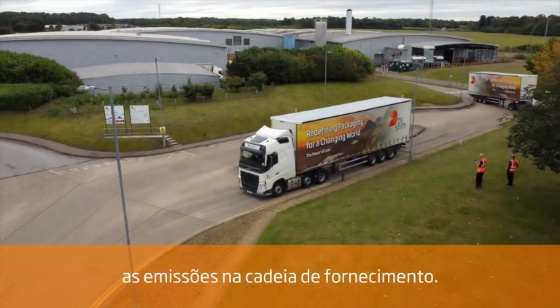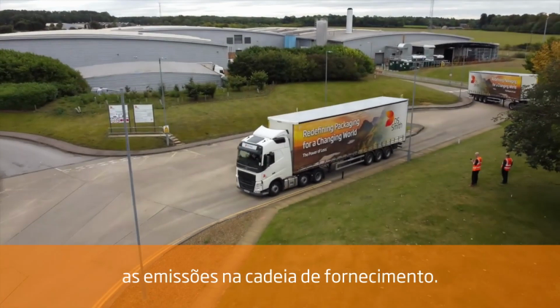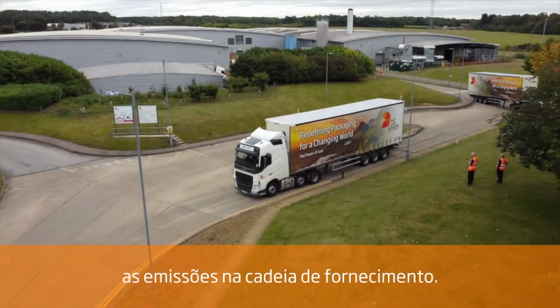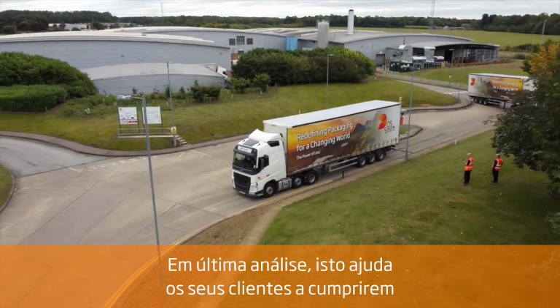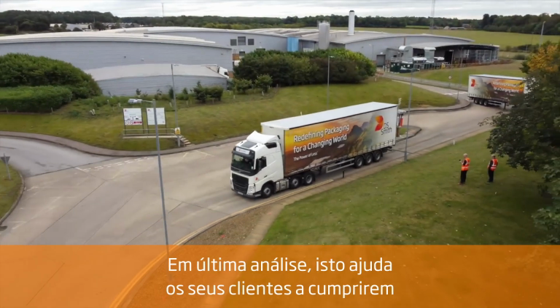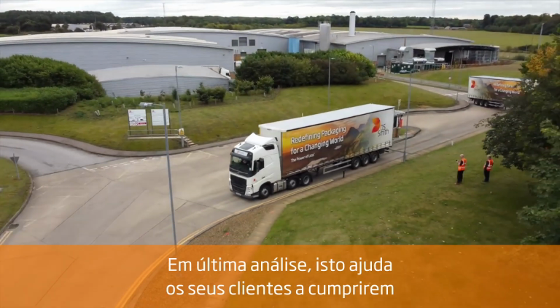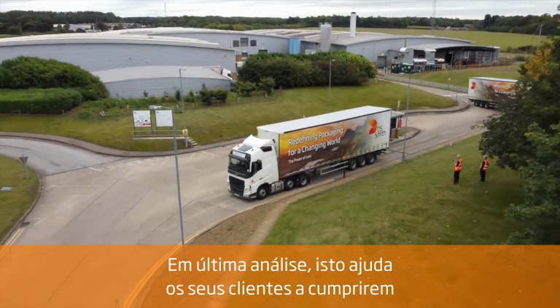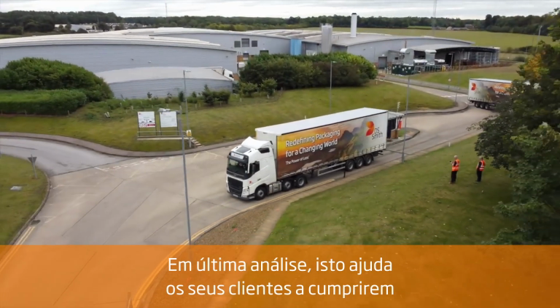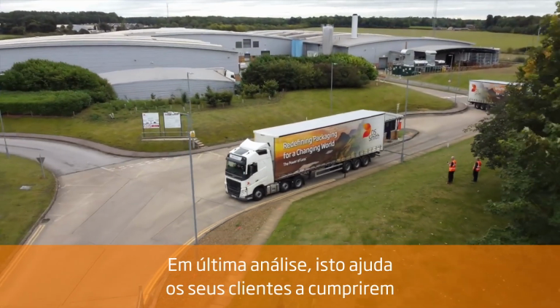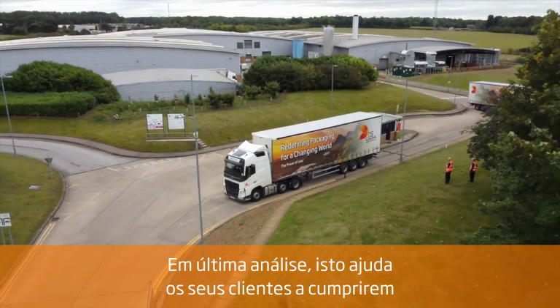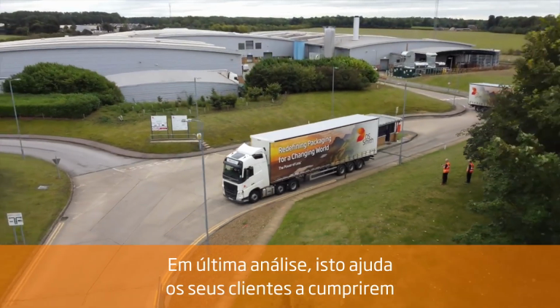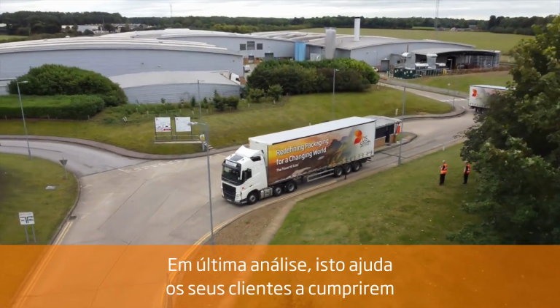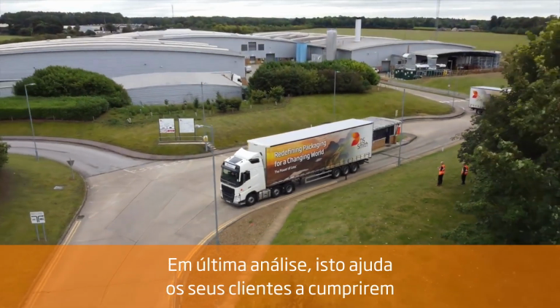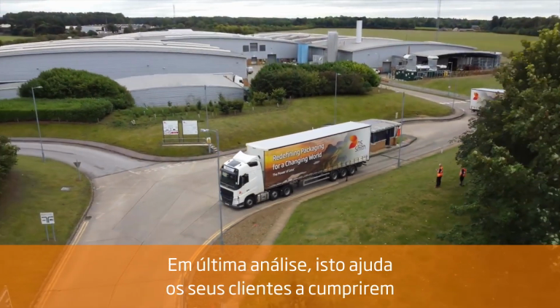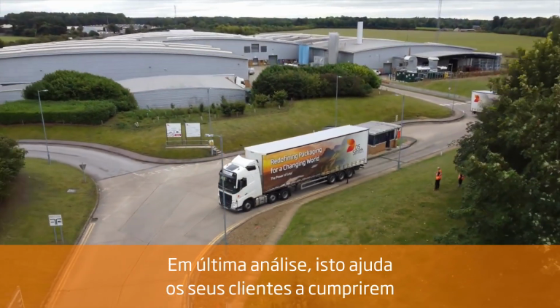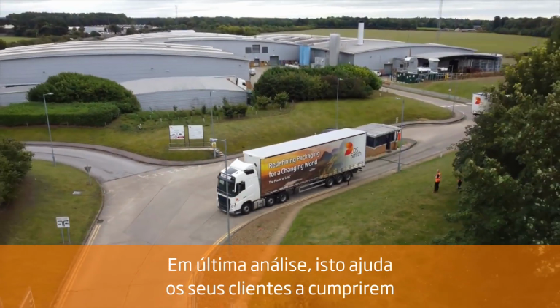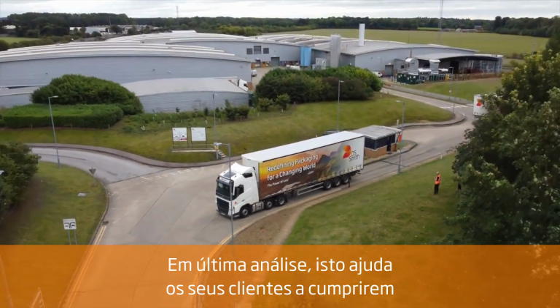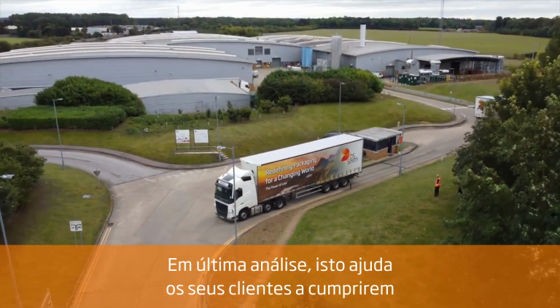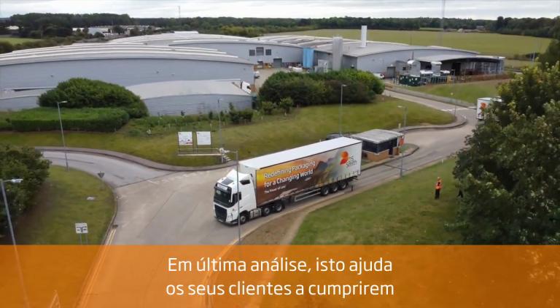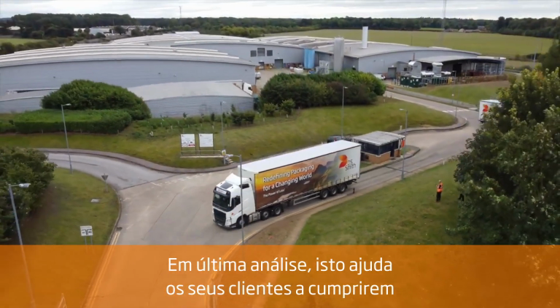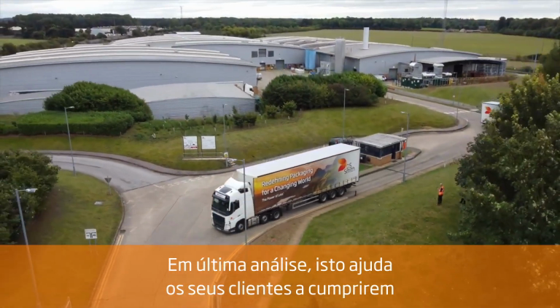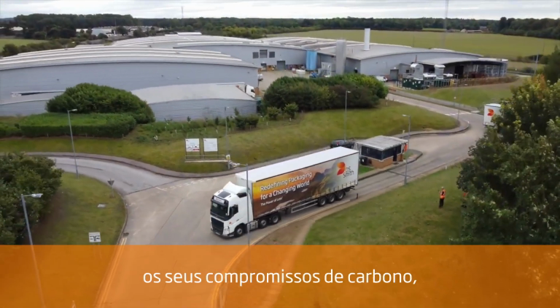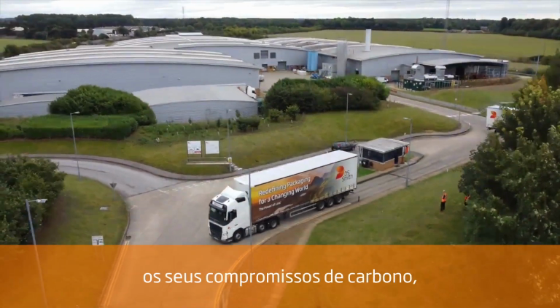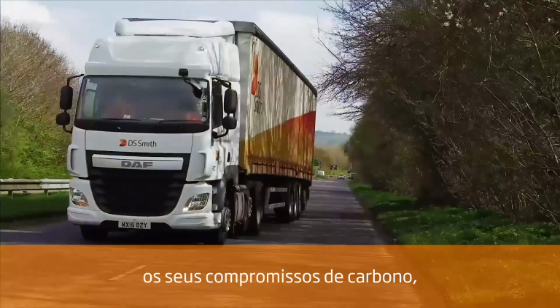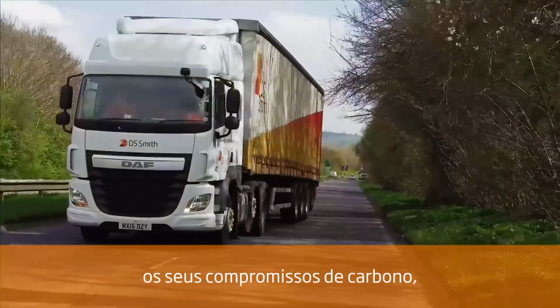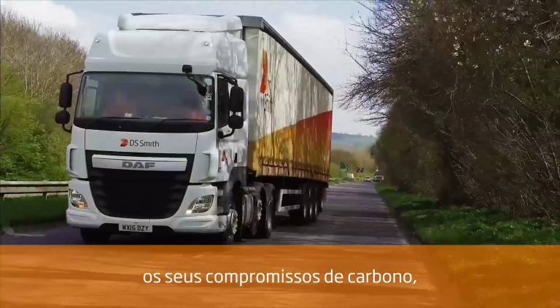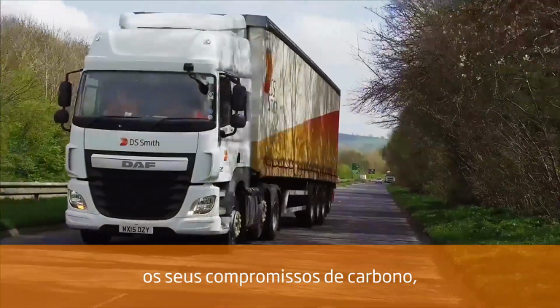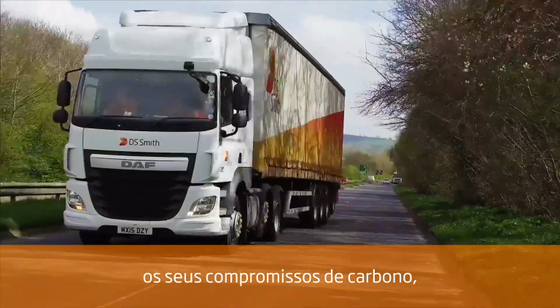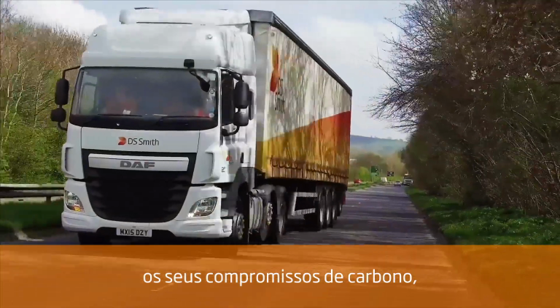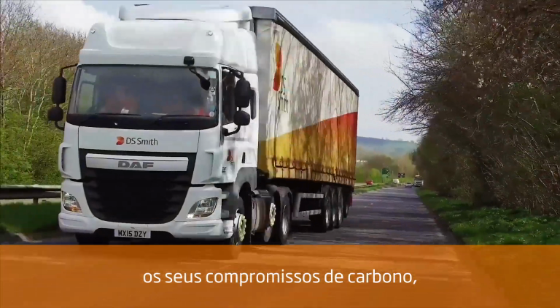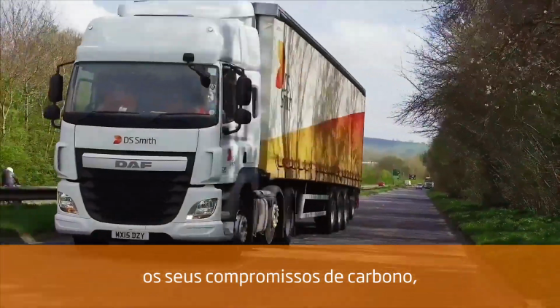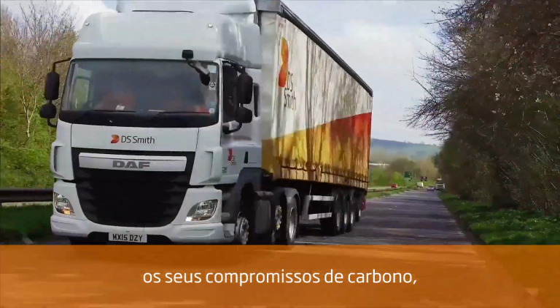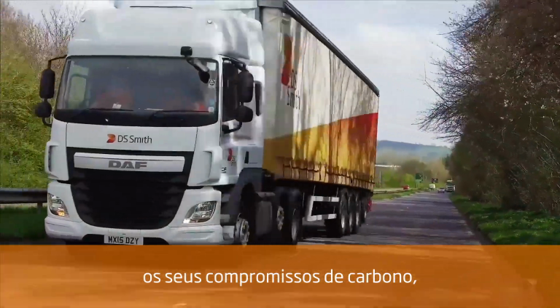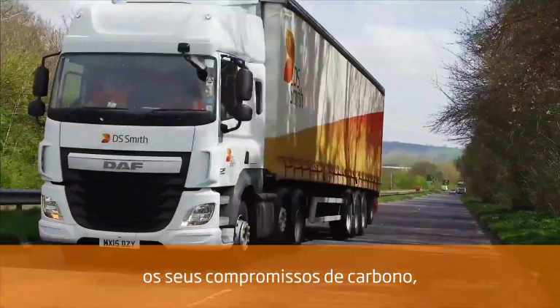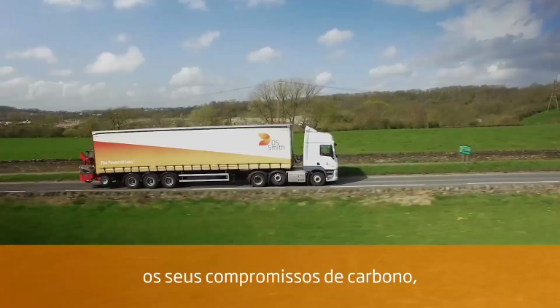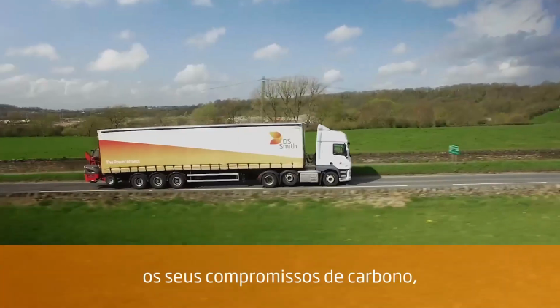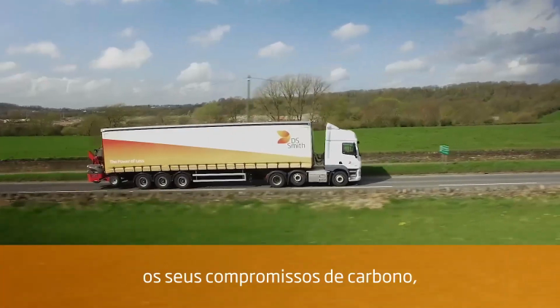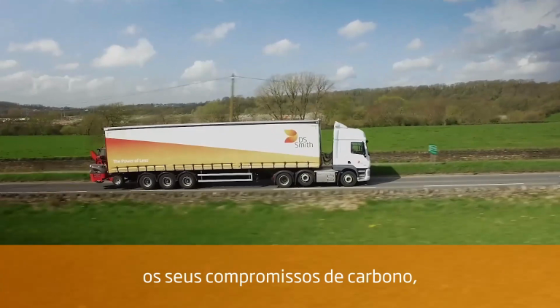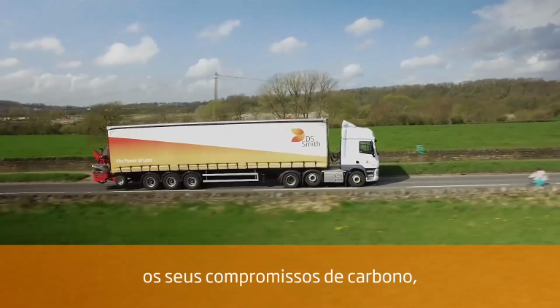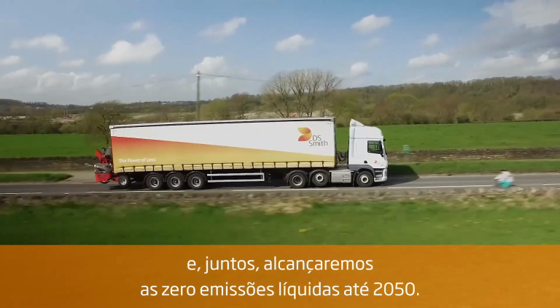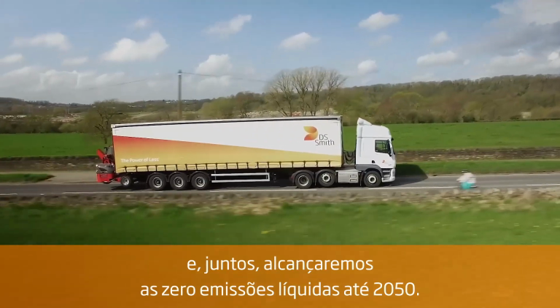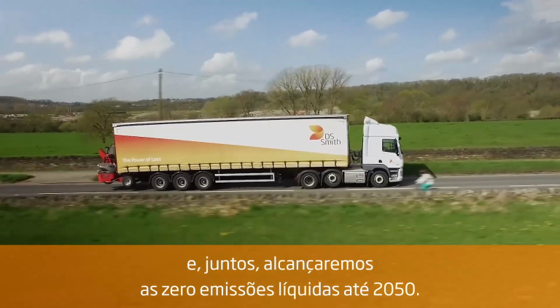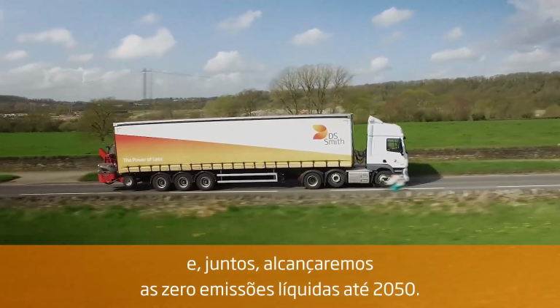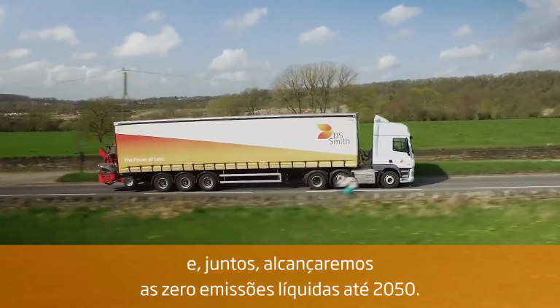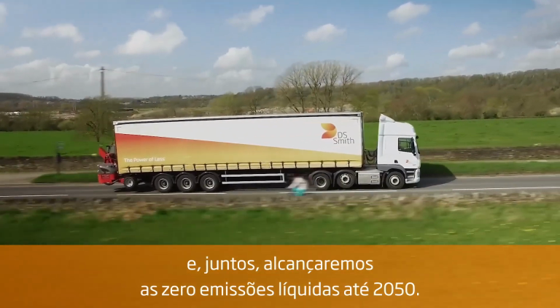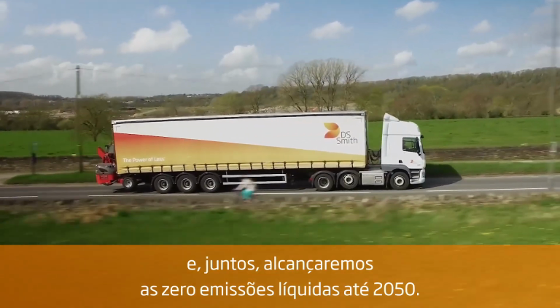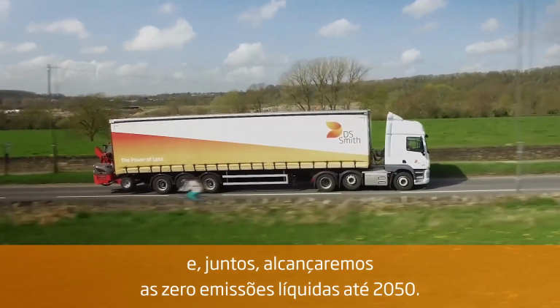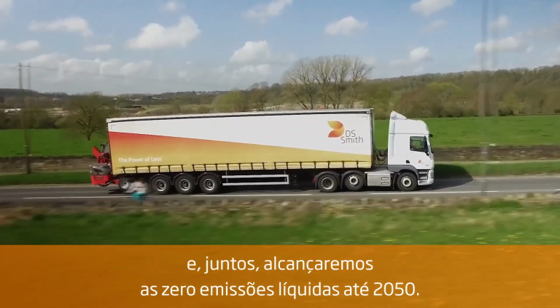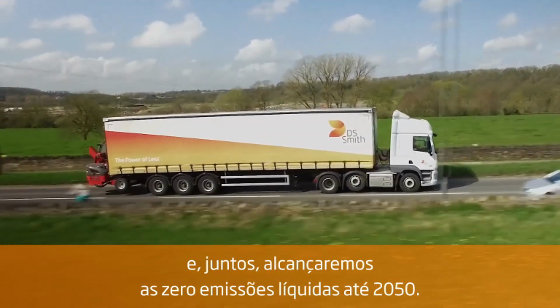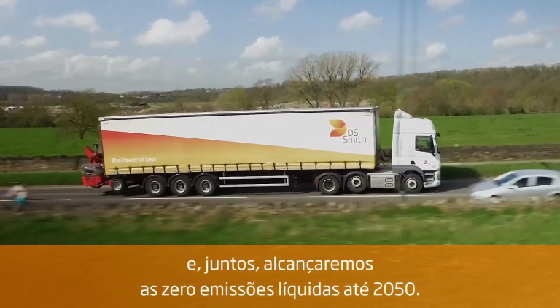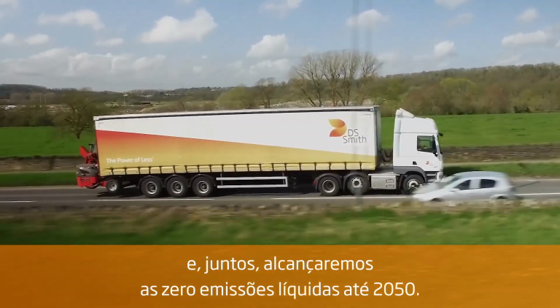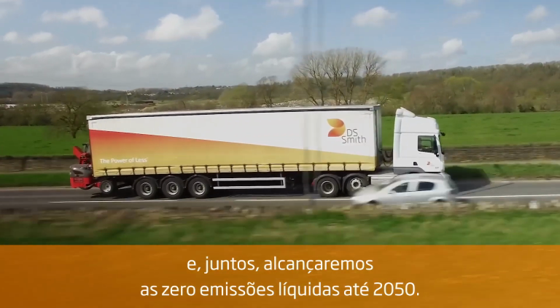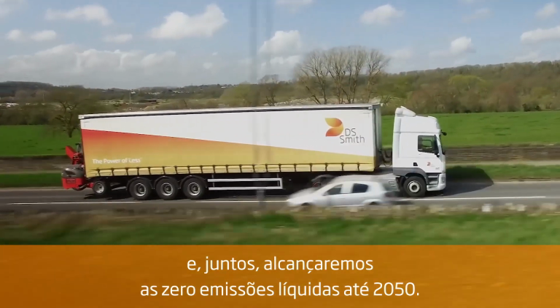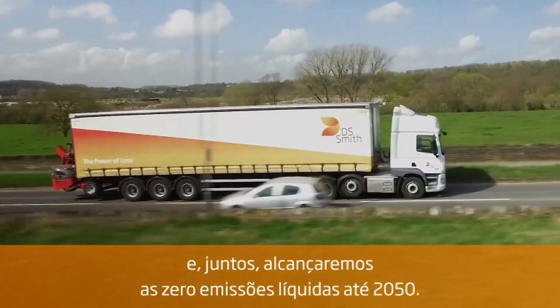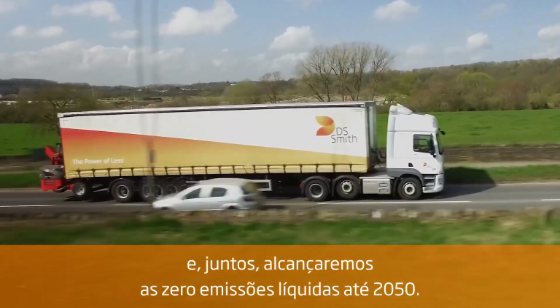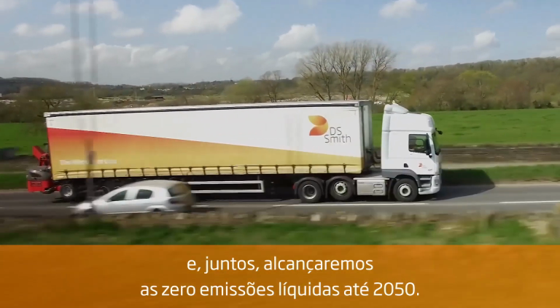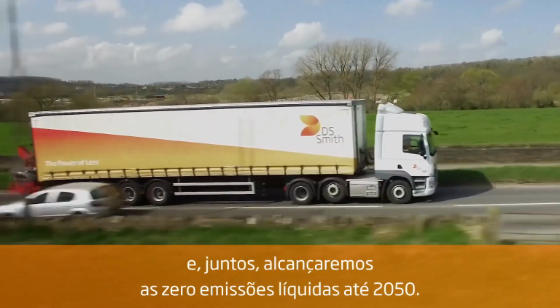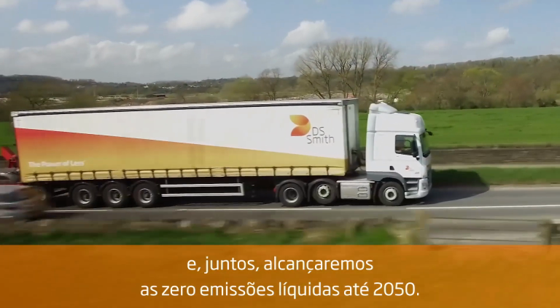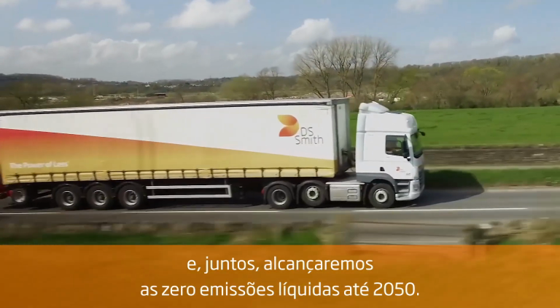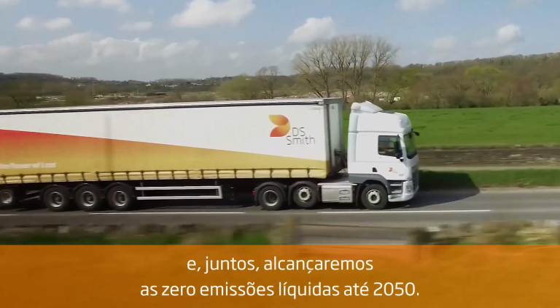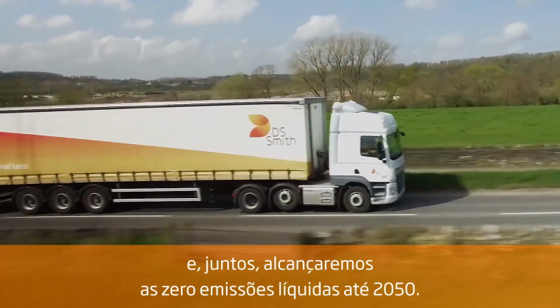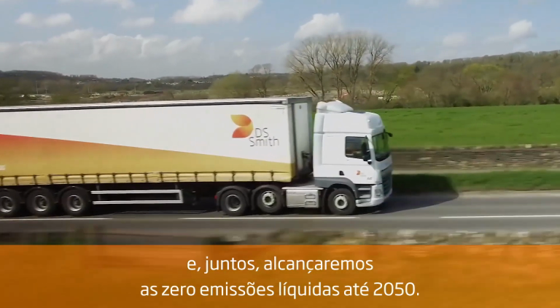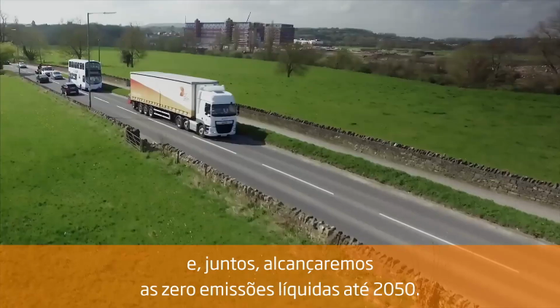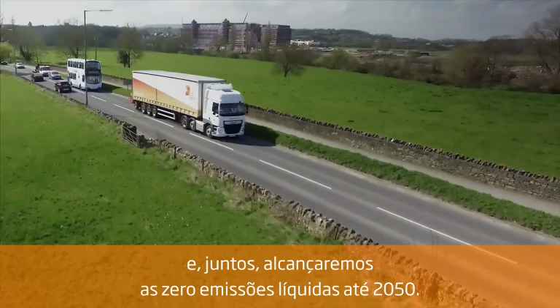Ultimately, this helps our customers deliver on their carbon commitments, and together we will reach net zero emissions by 2050.